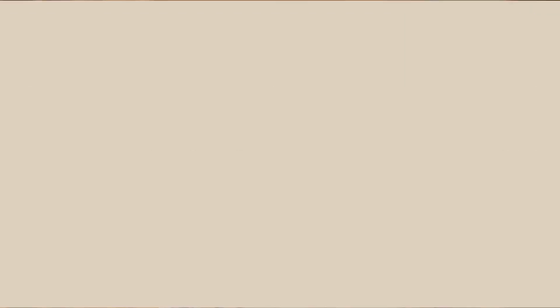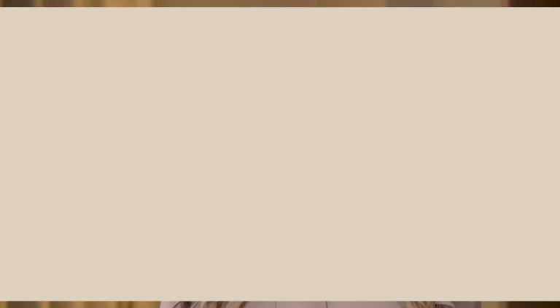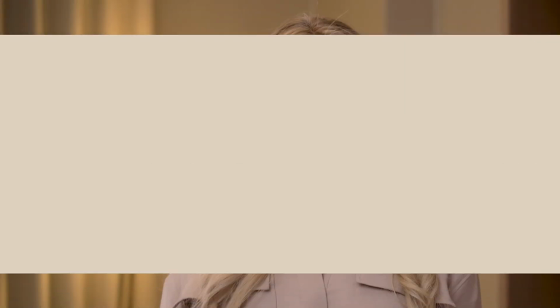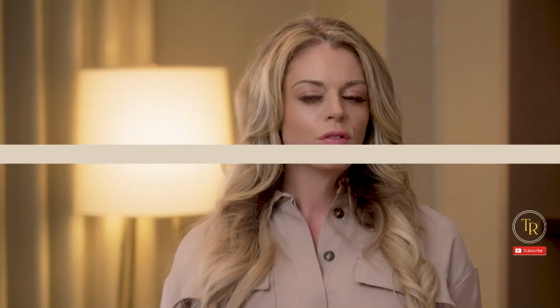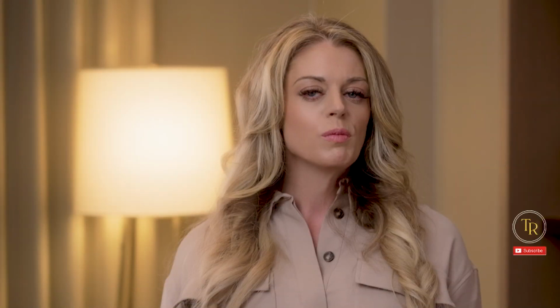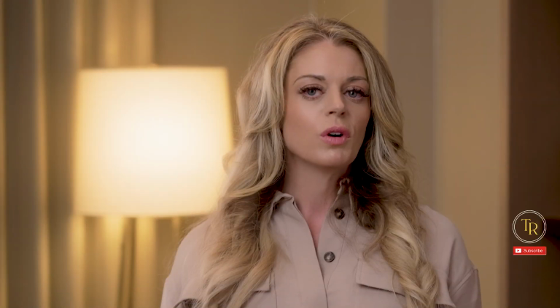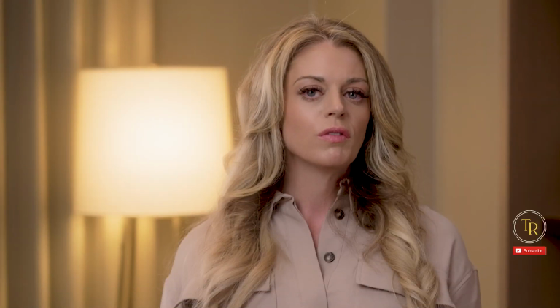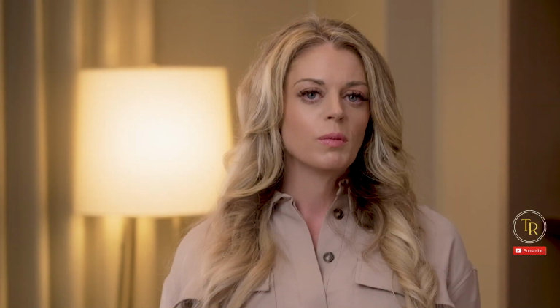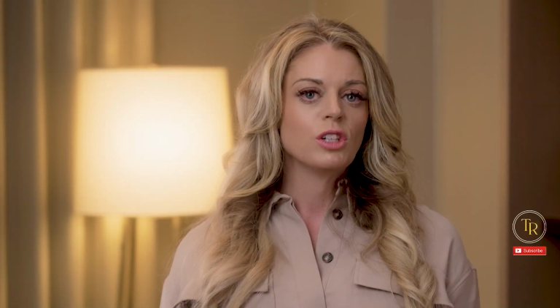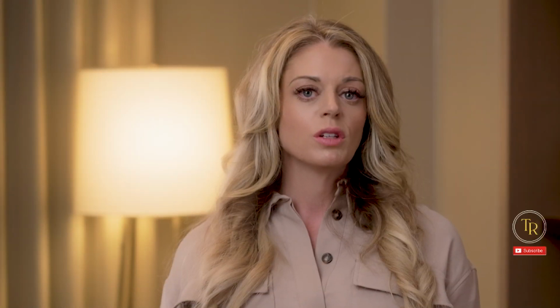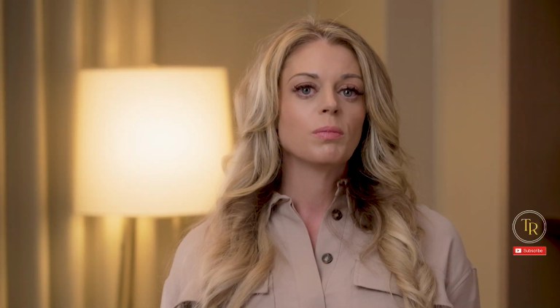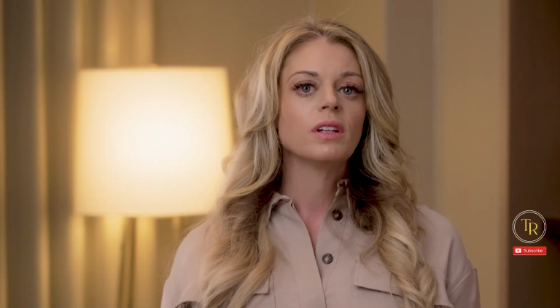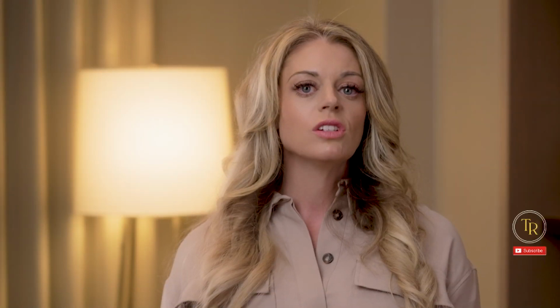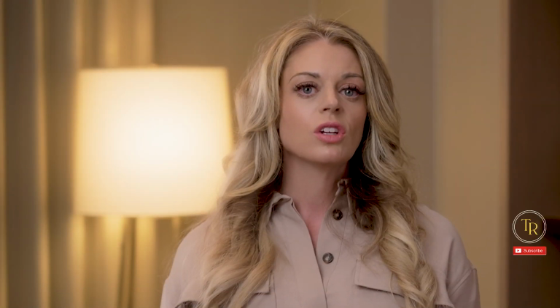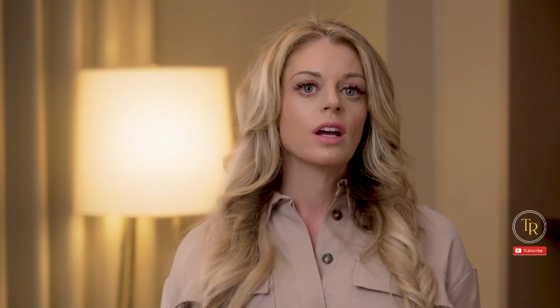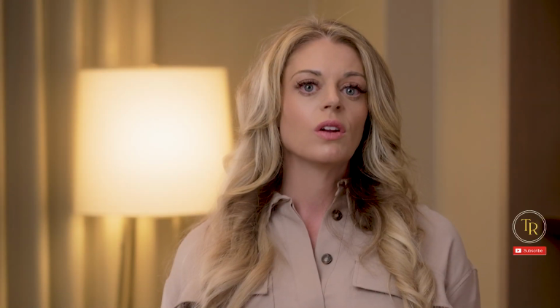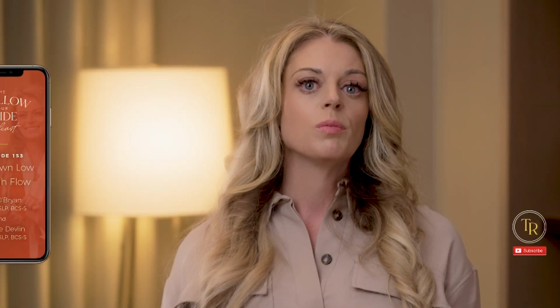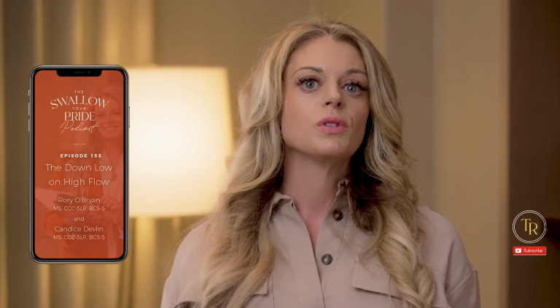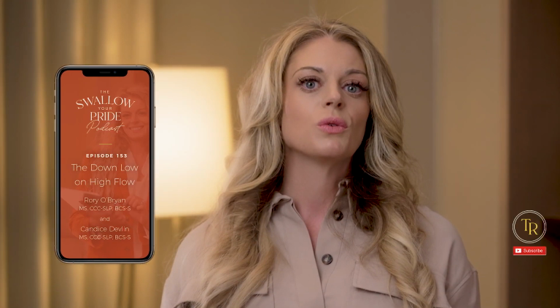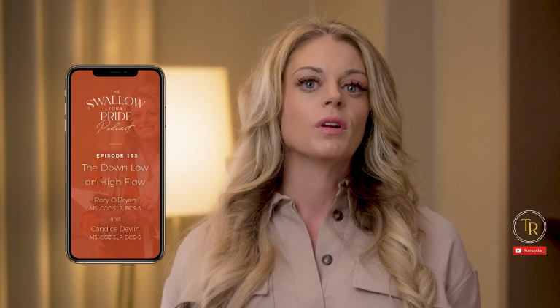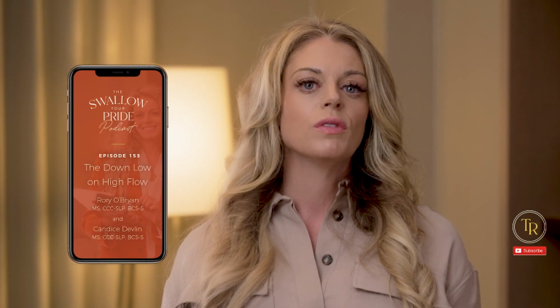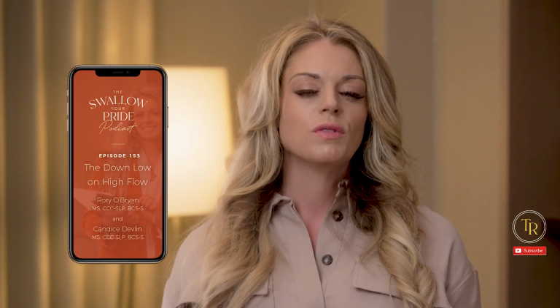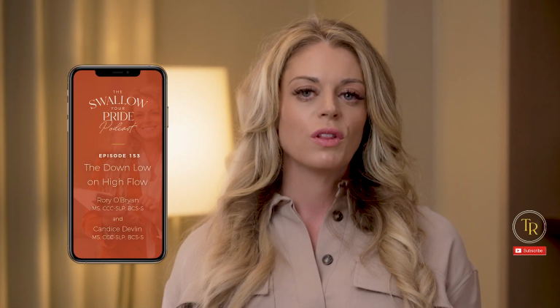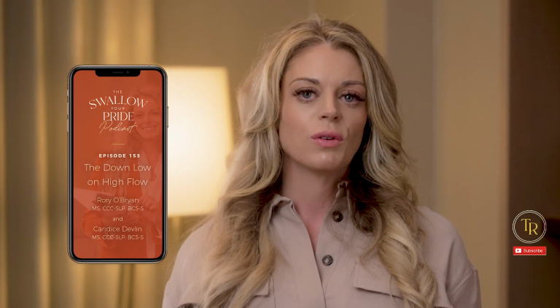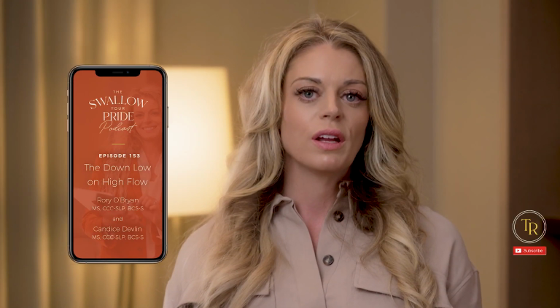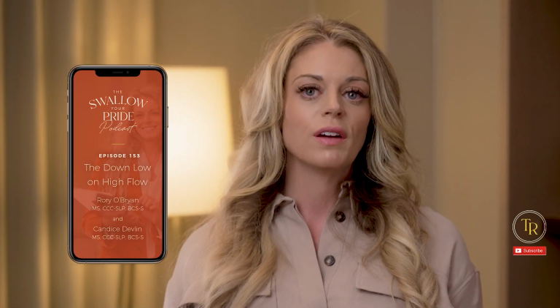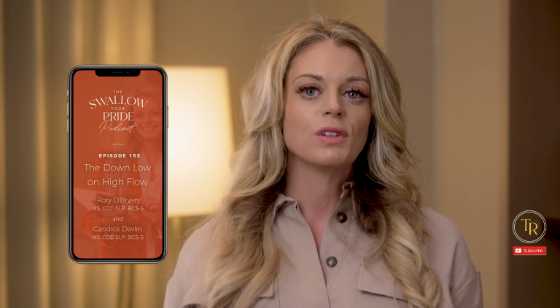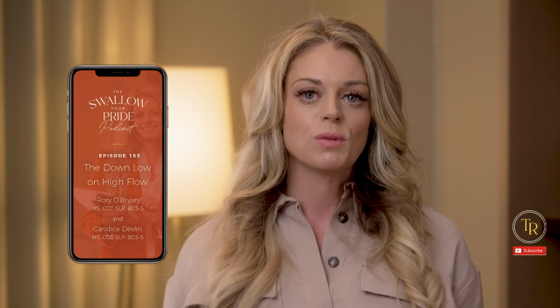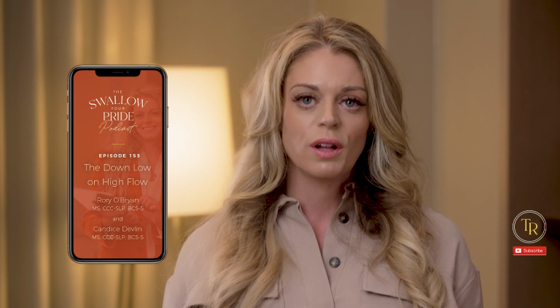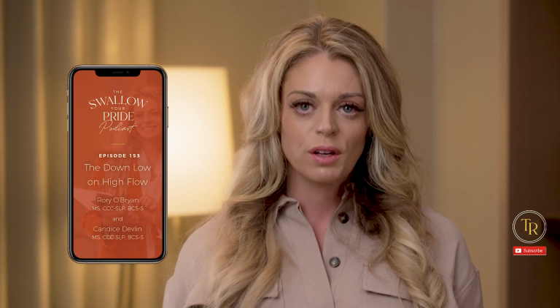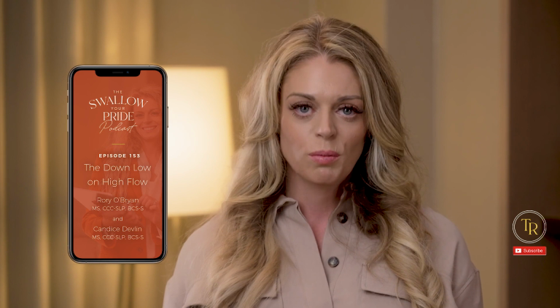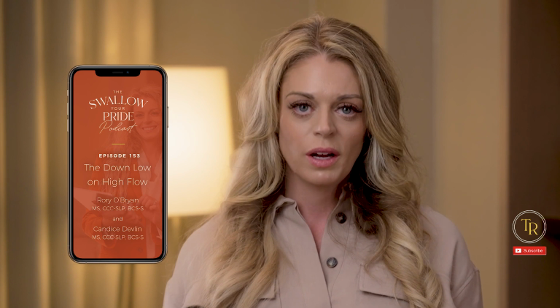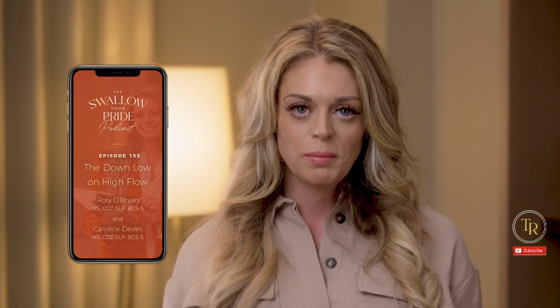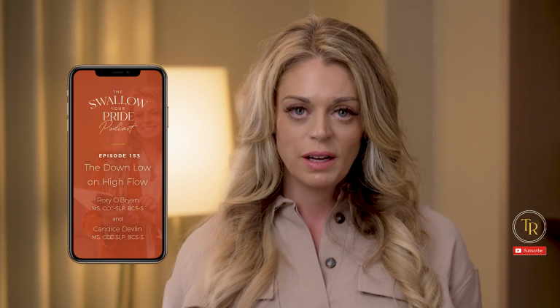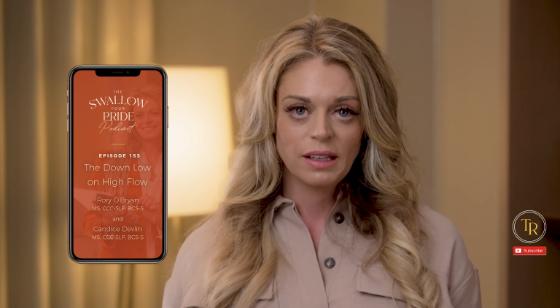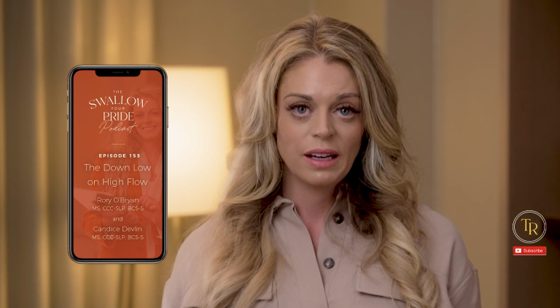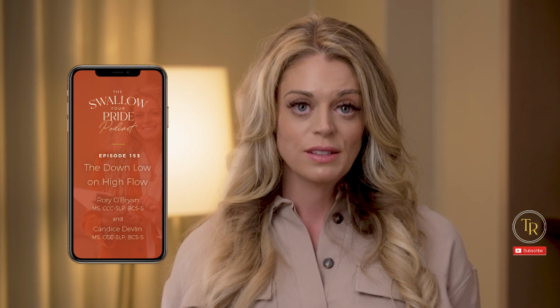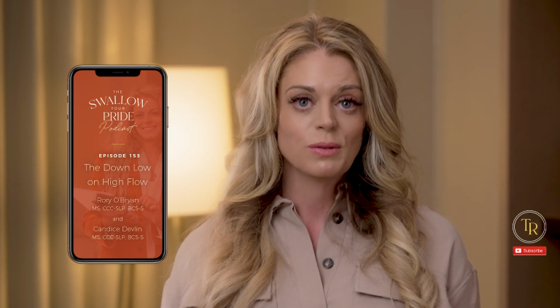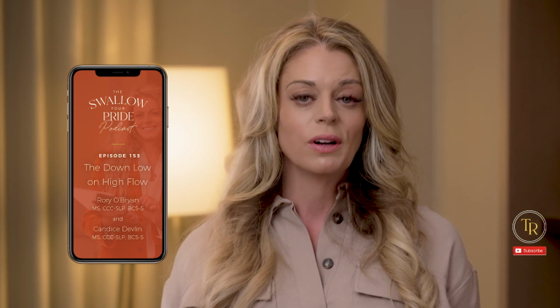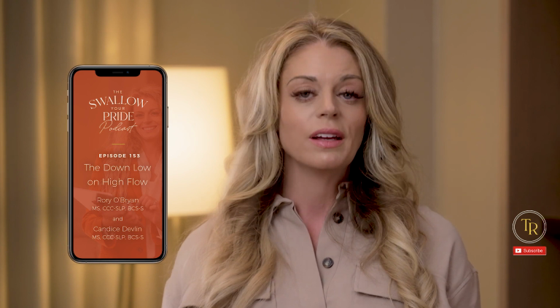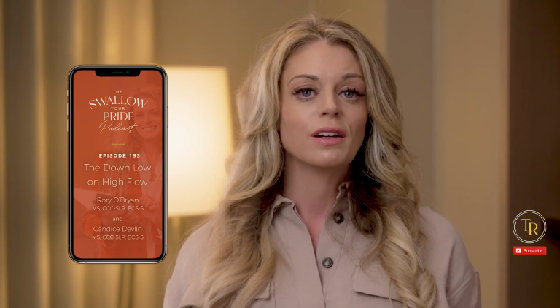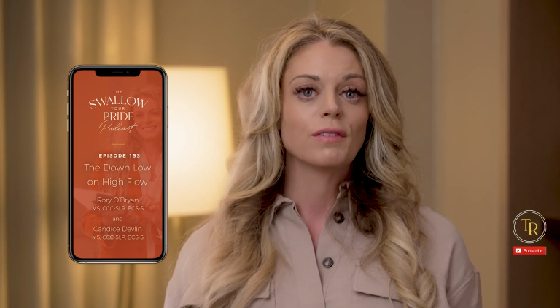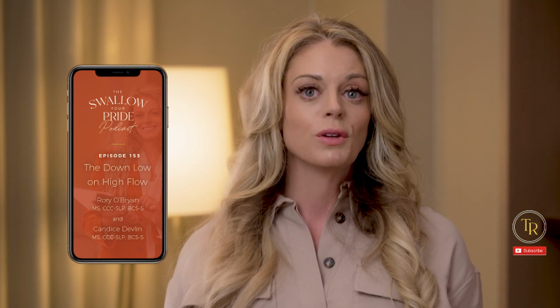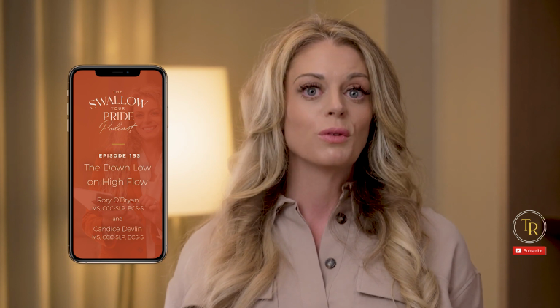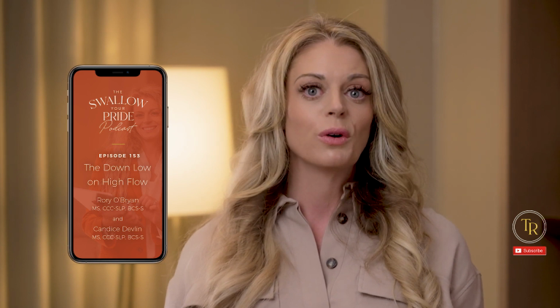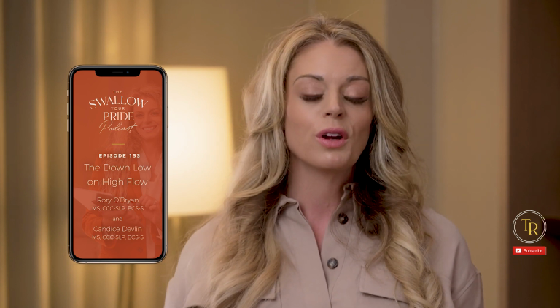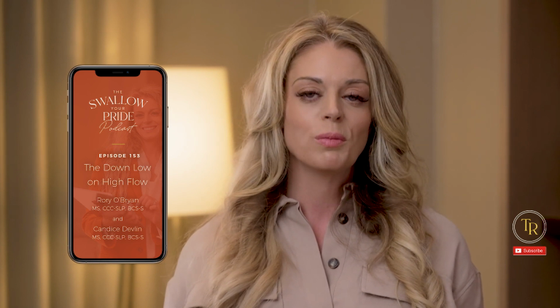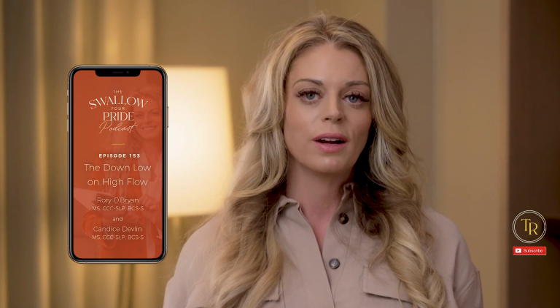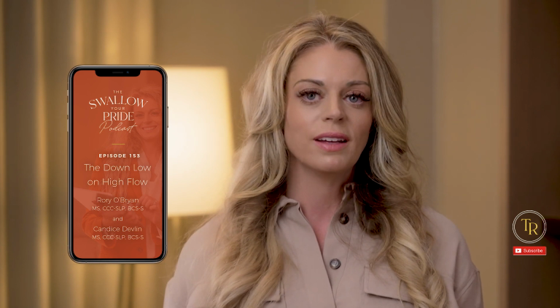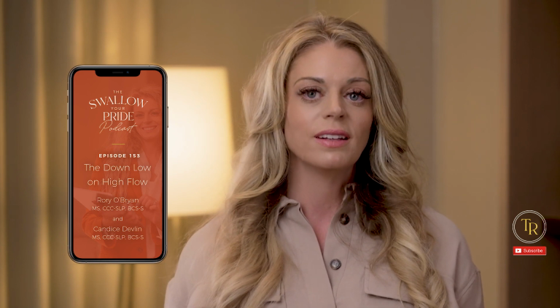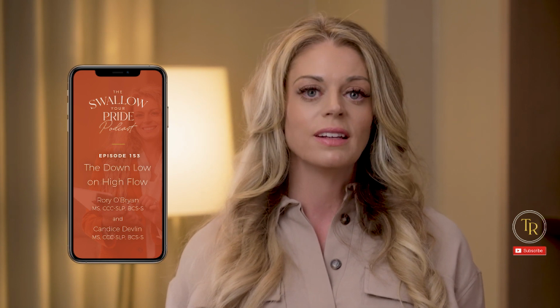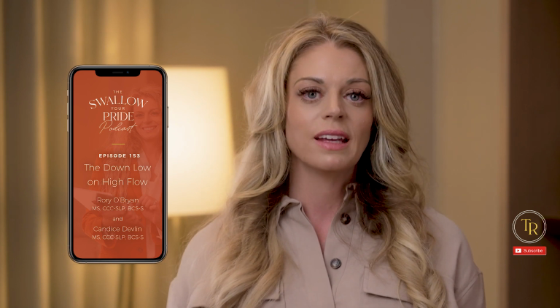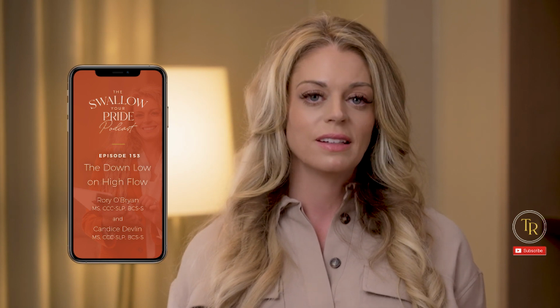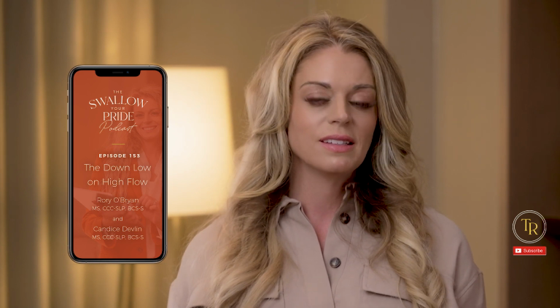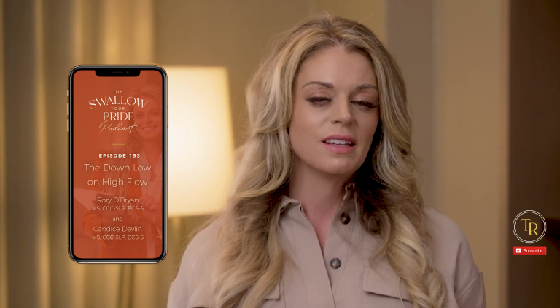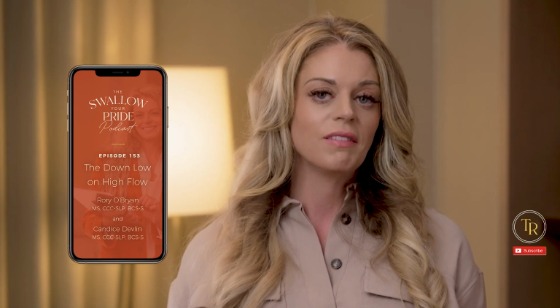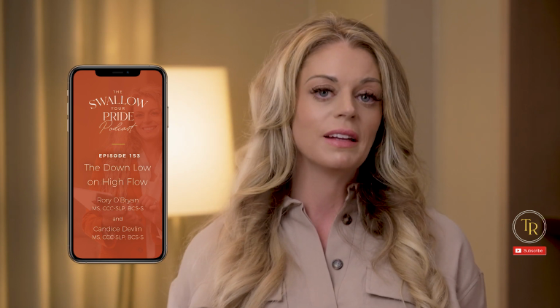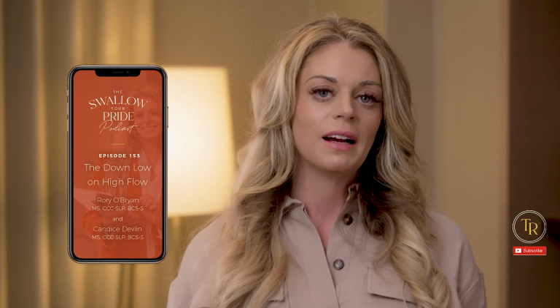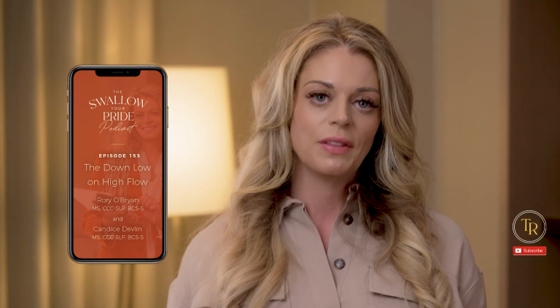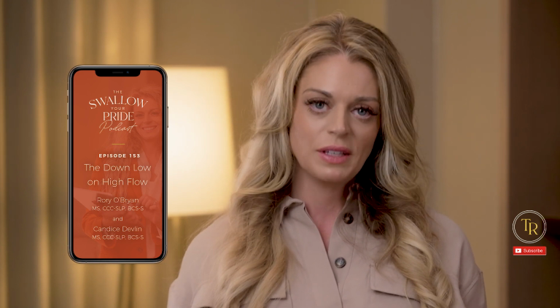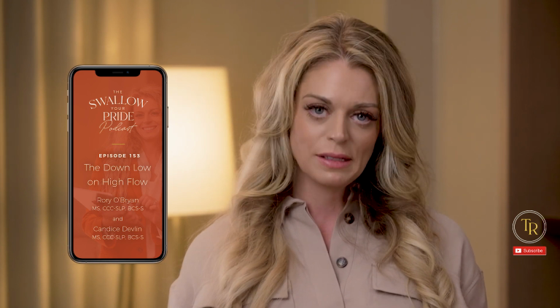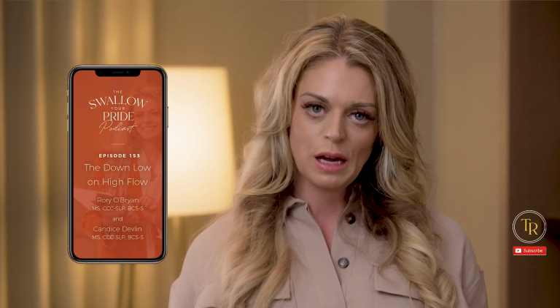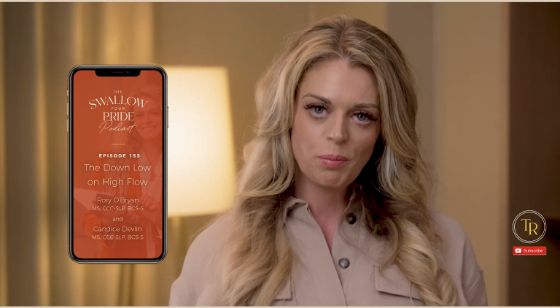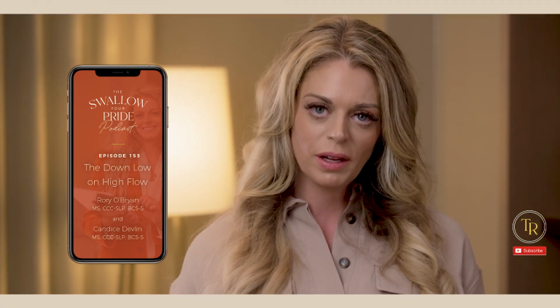If you're looking for more information, please check out episode 153 of the Swallow Your Pride podcast, where I interviewed Rory O'Brien and Candace Devlin on this topic.